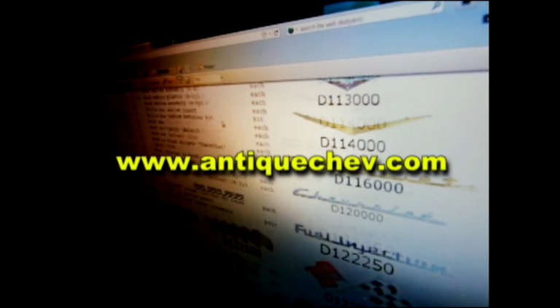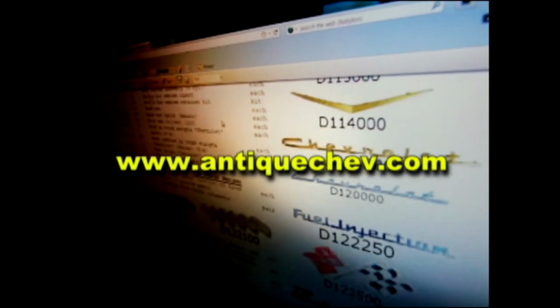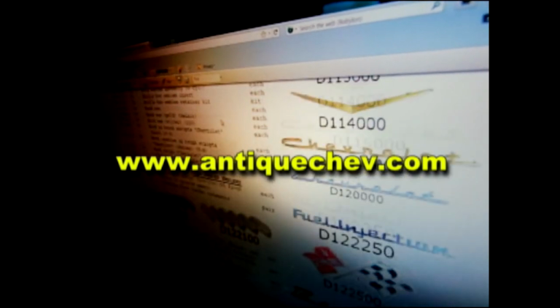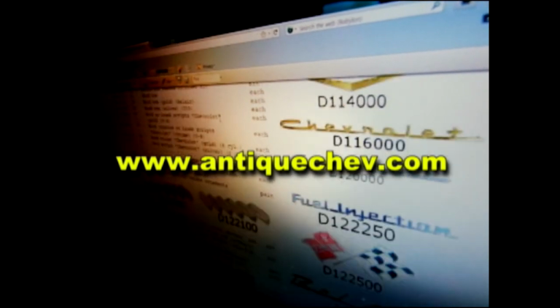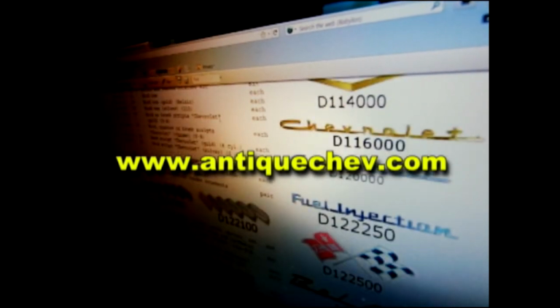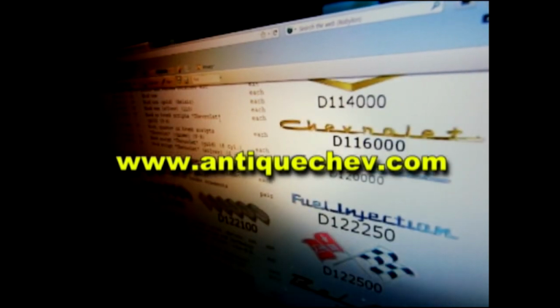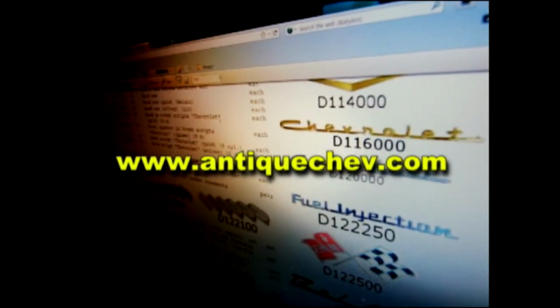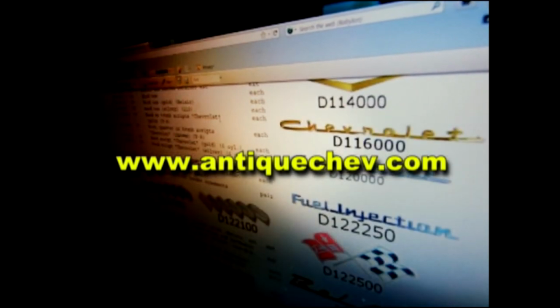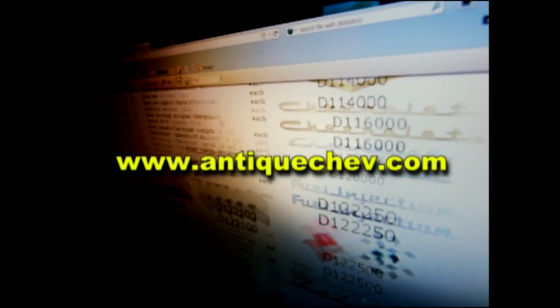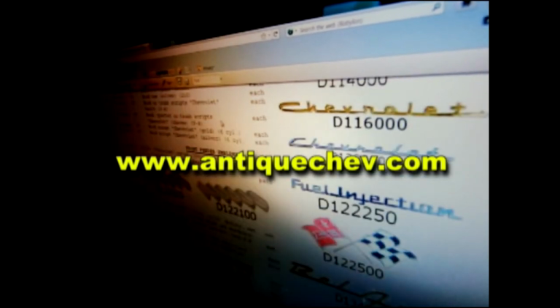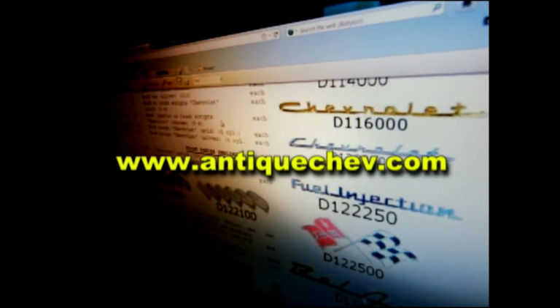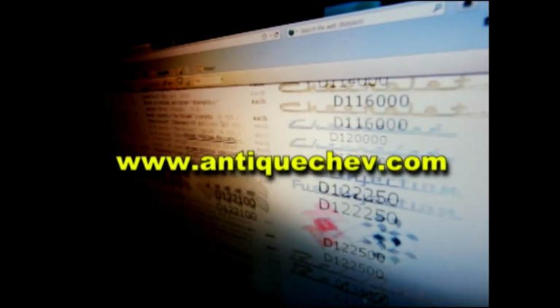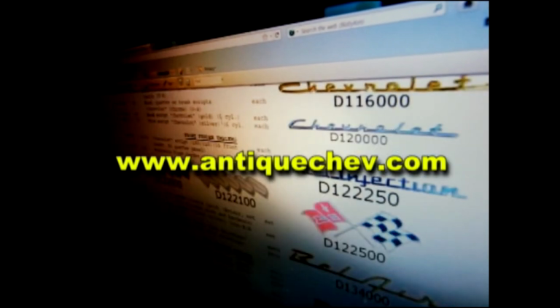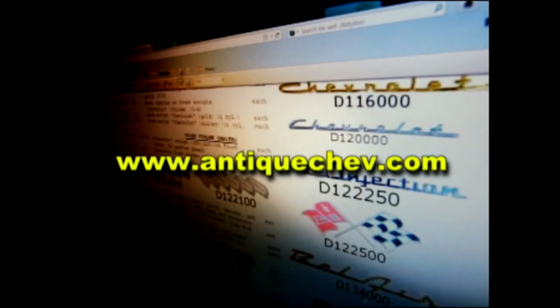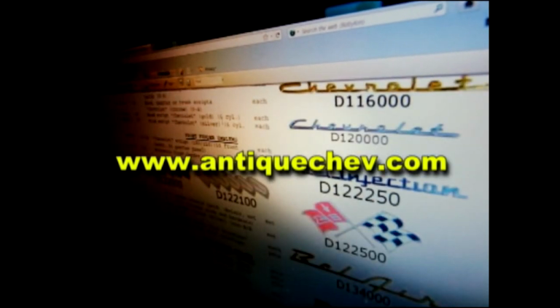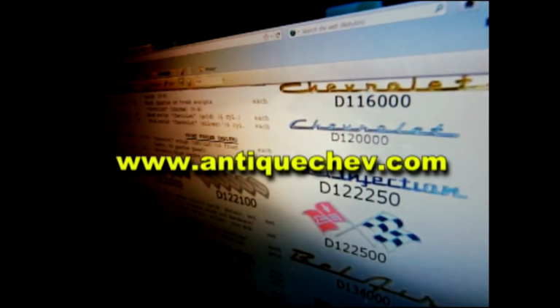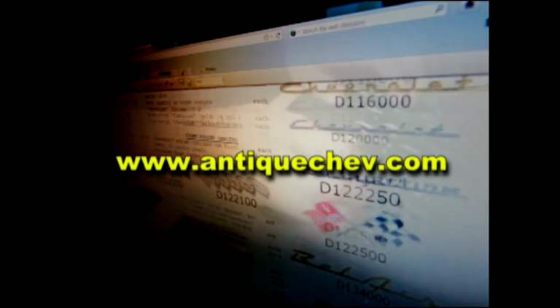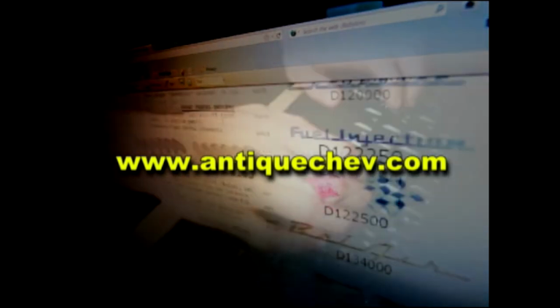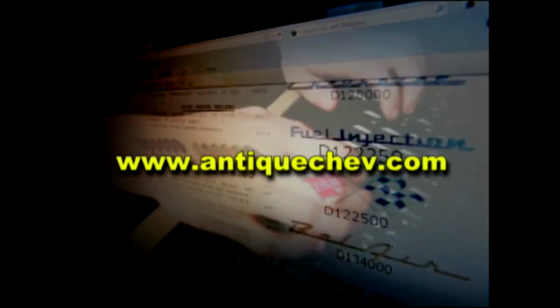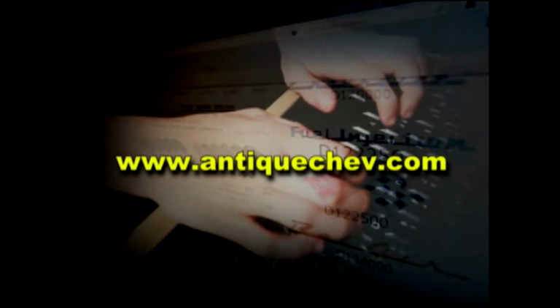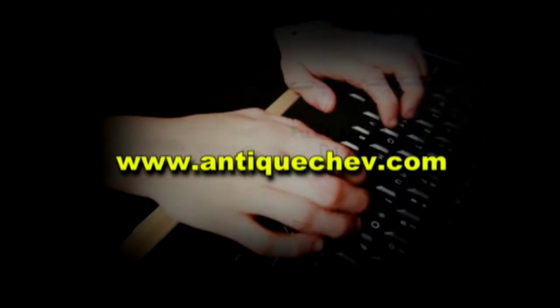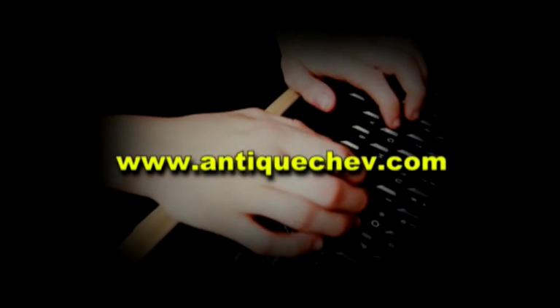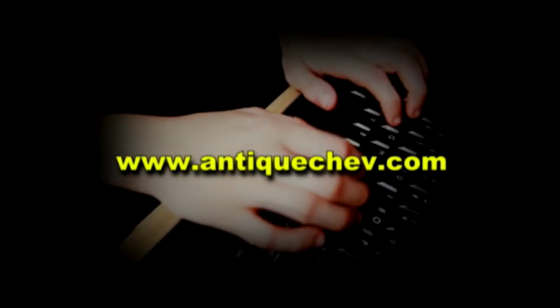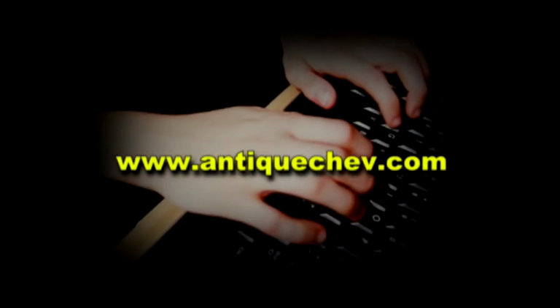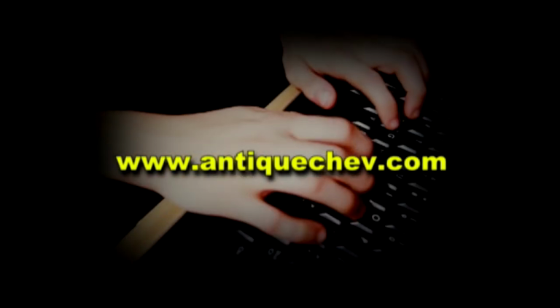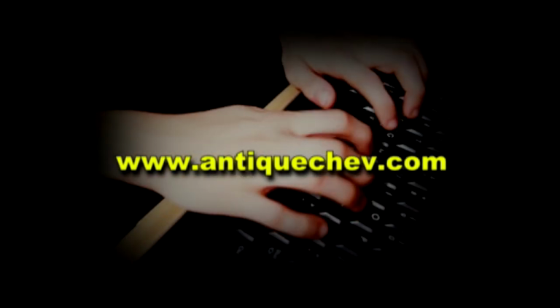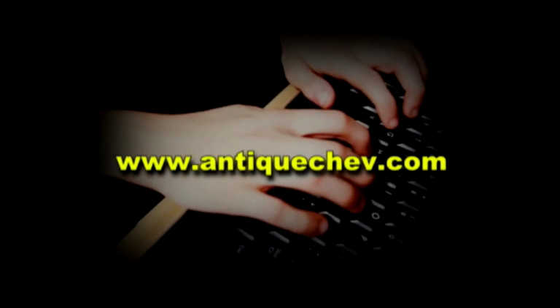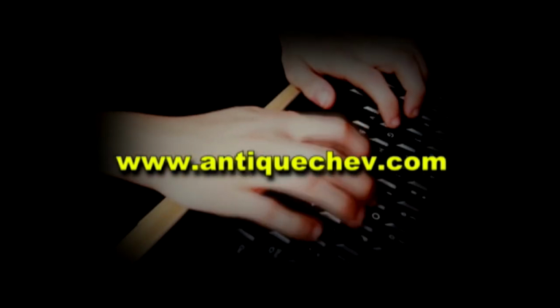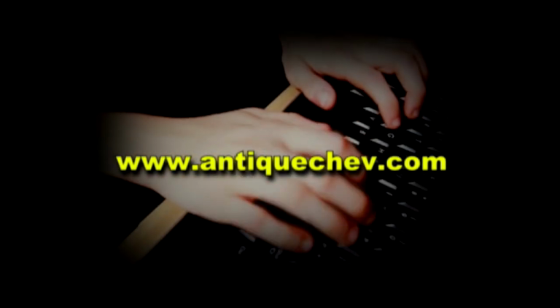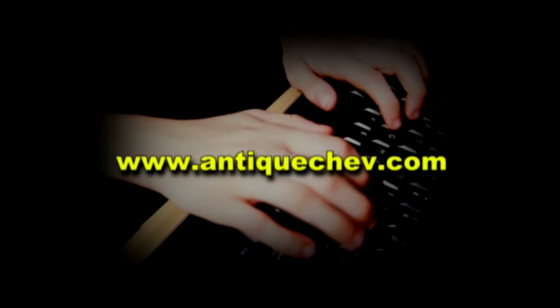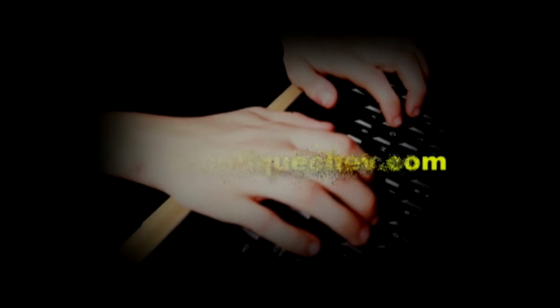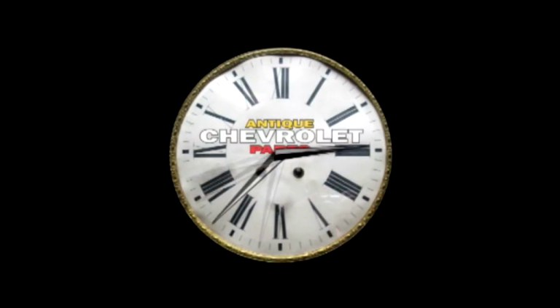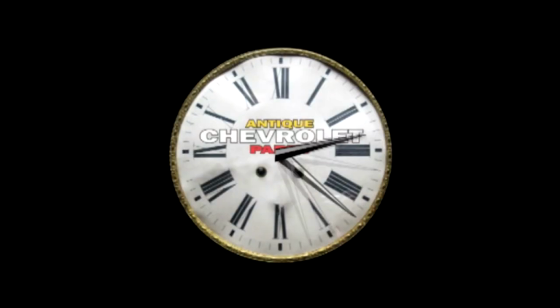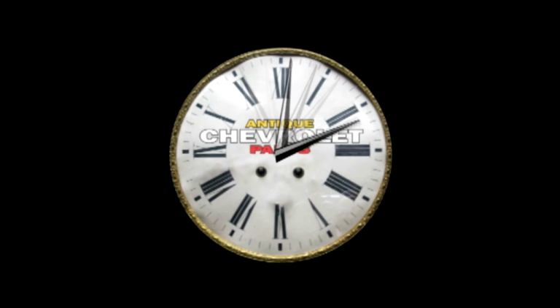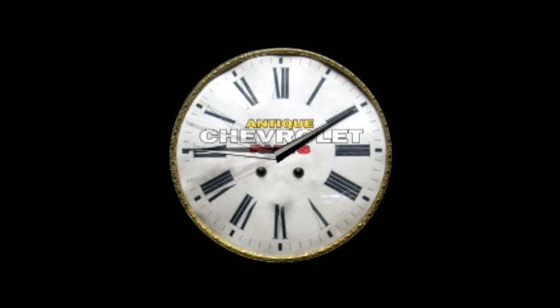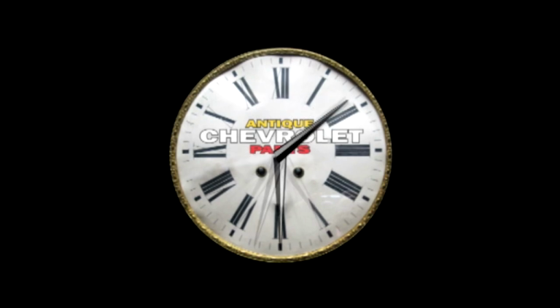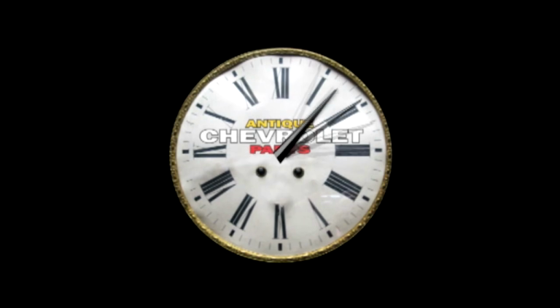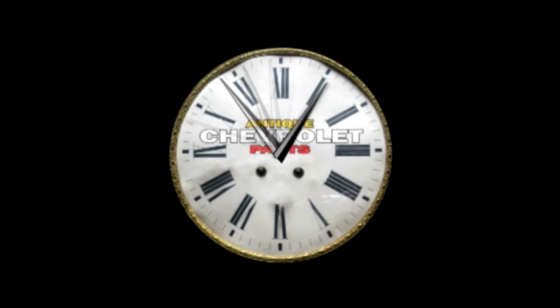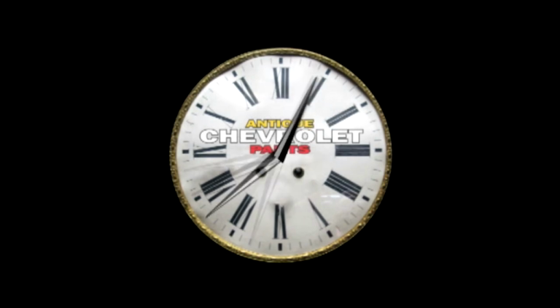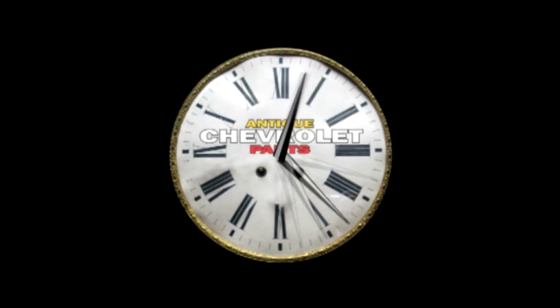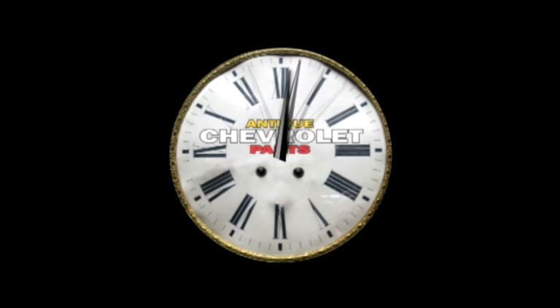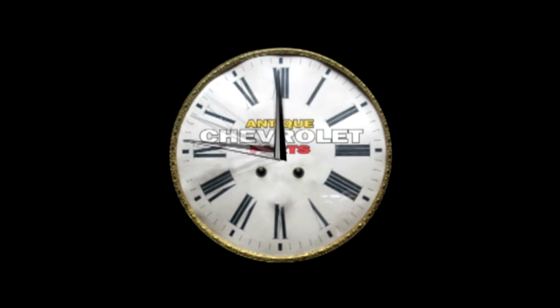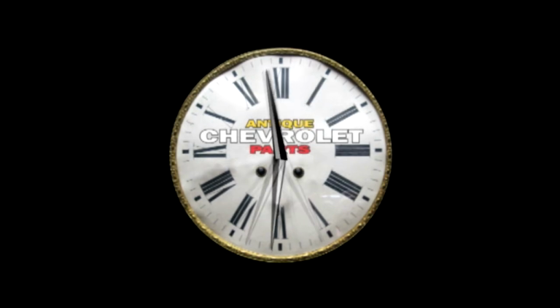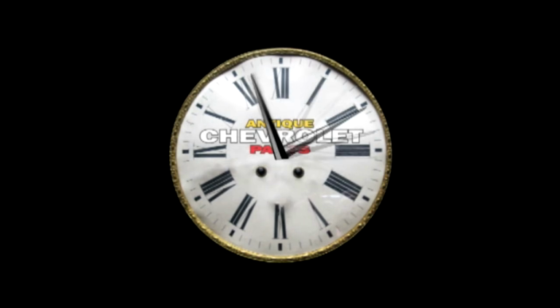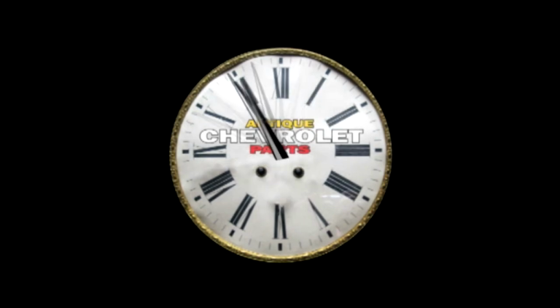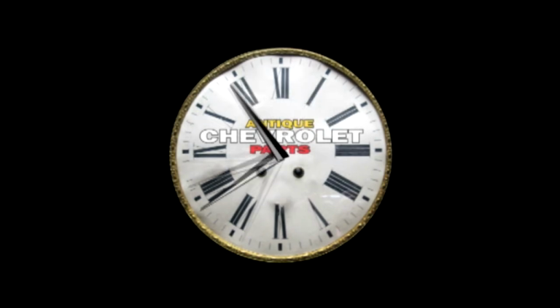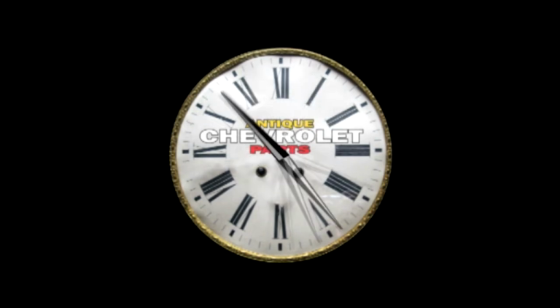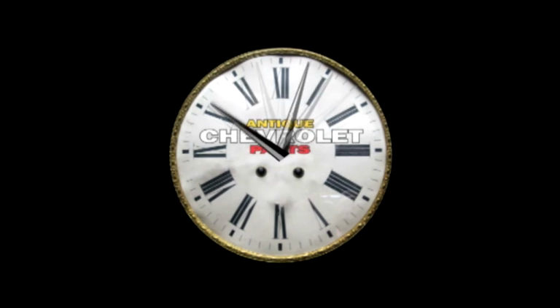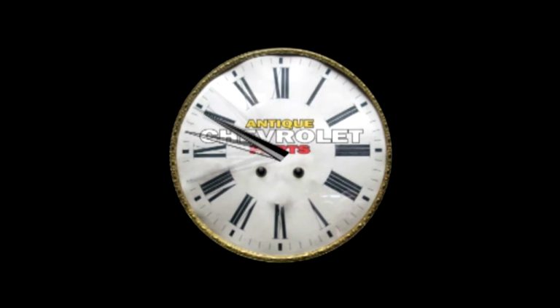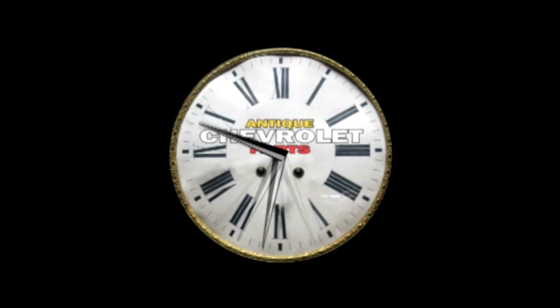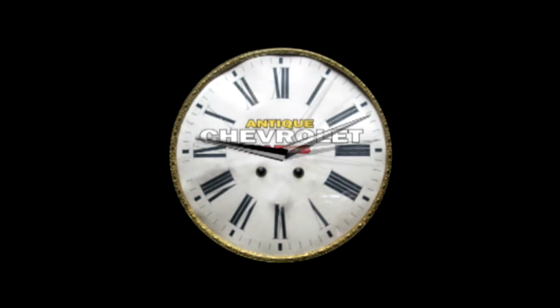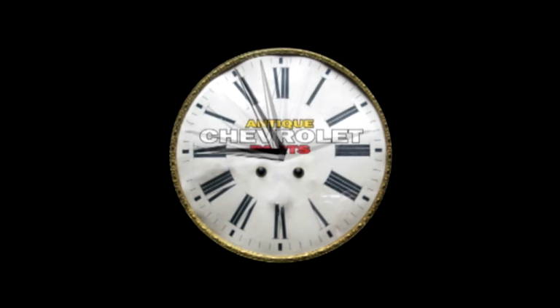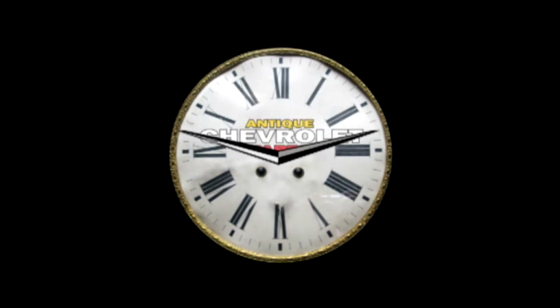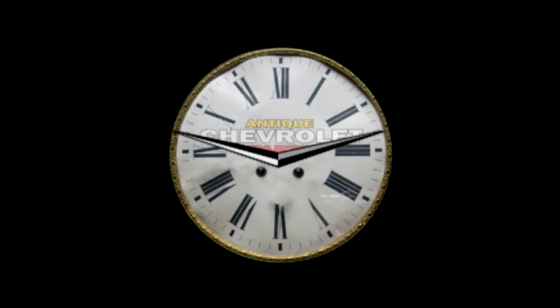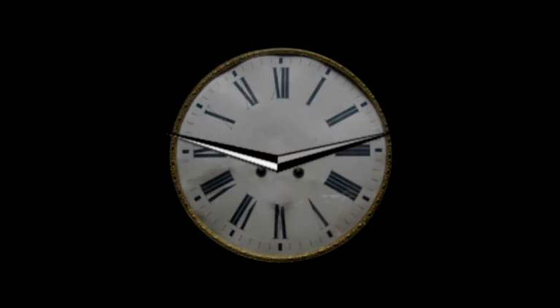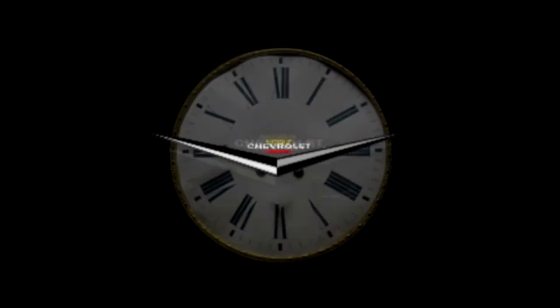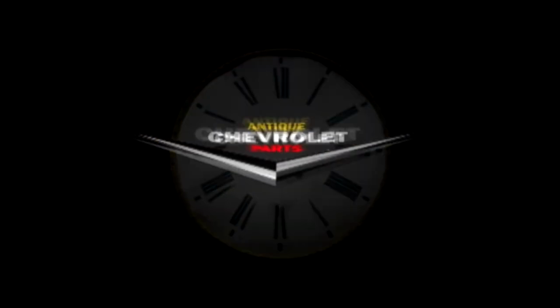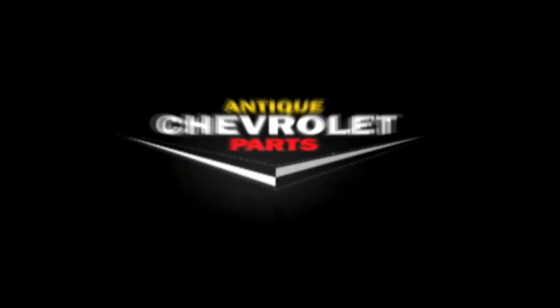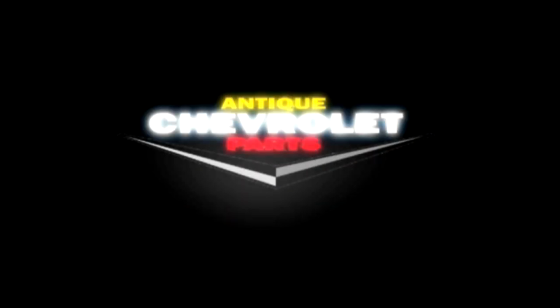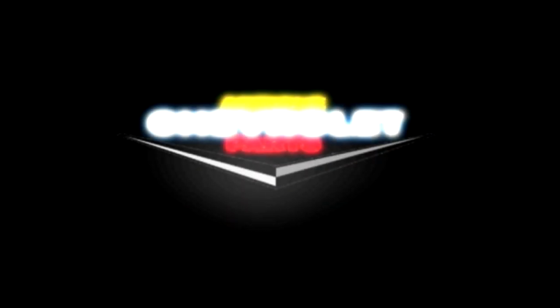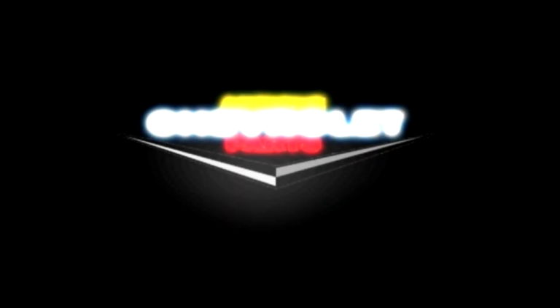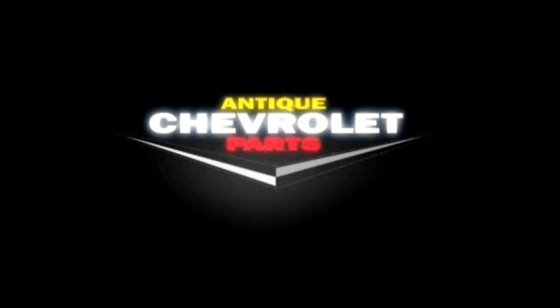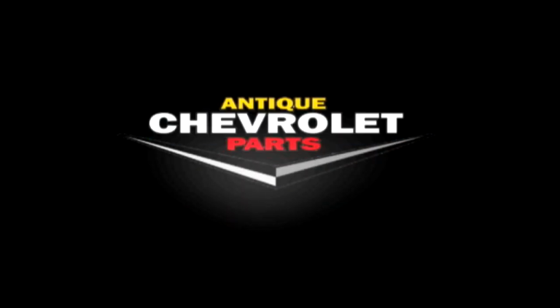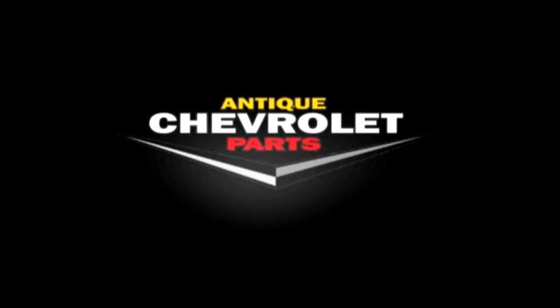Get help from a real person or go to antiquechev.com, download a catalog, order online, delivered to your front door. Antique Chevrolet, helping you turn back the hands of time.